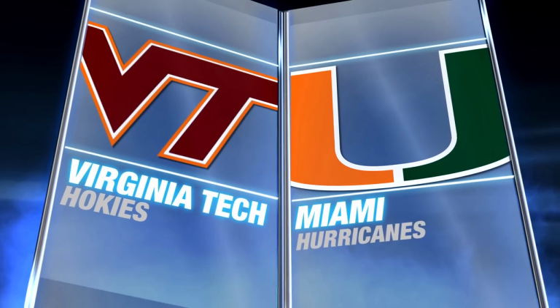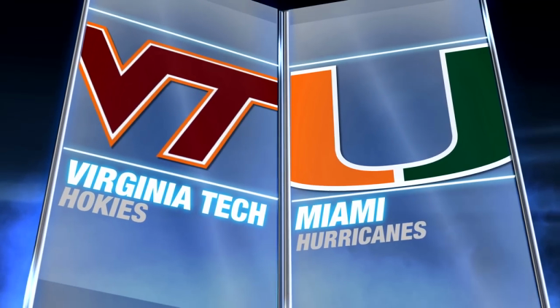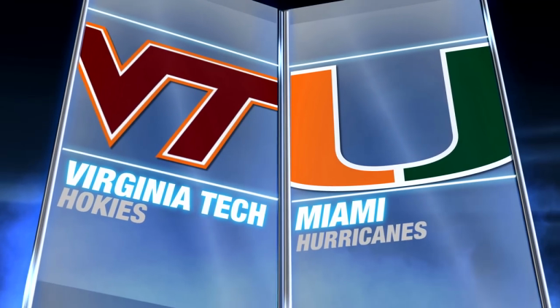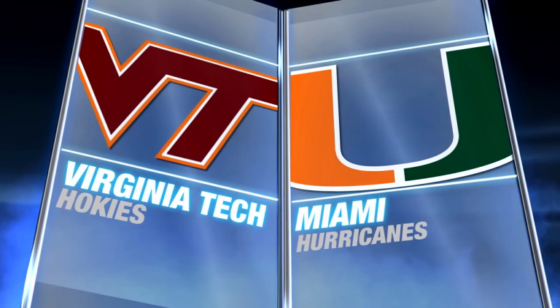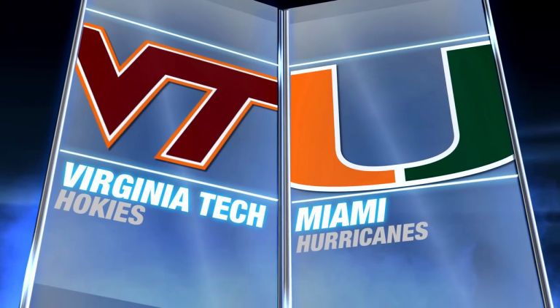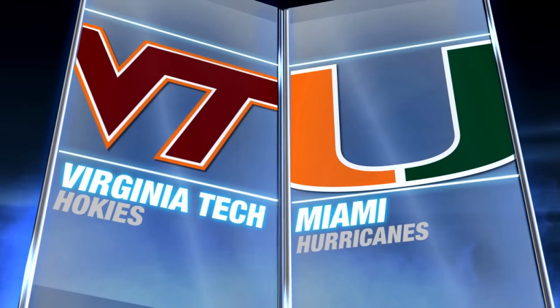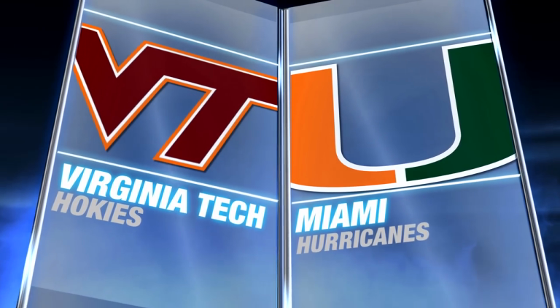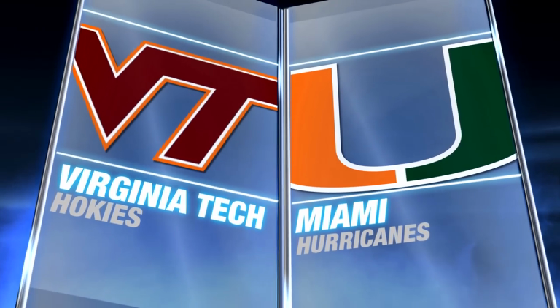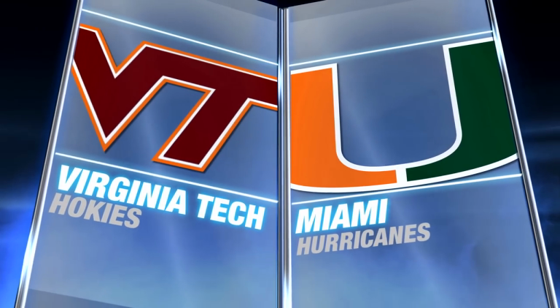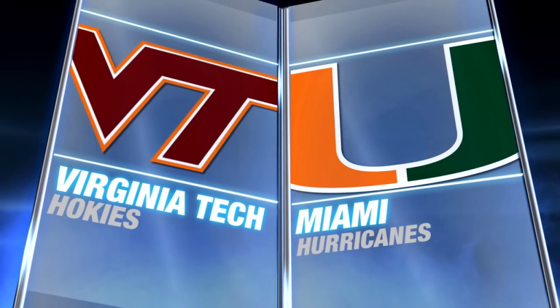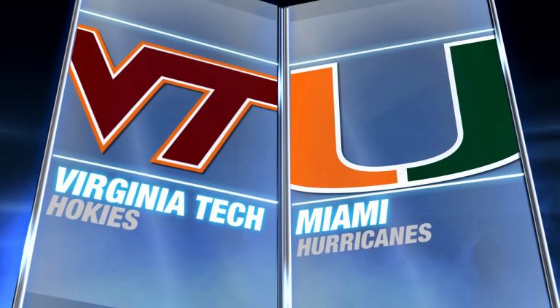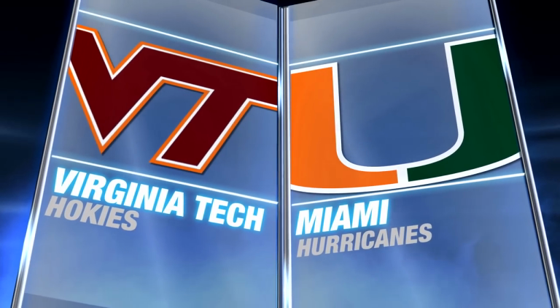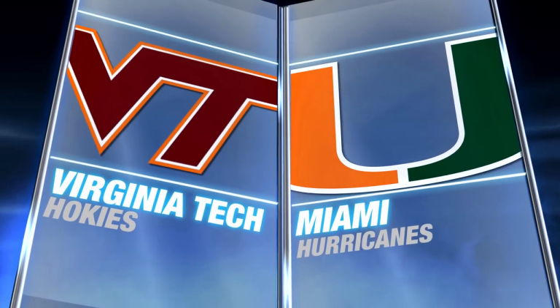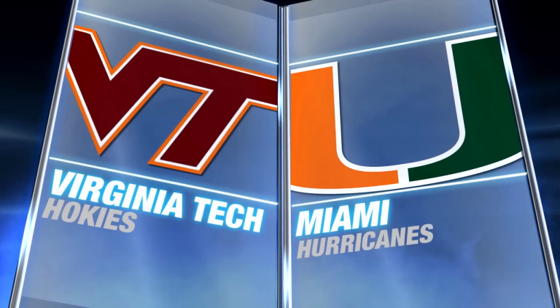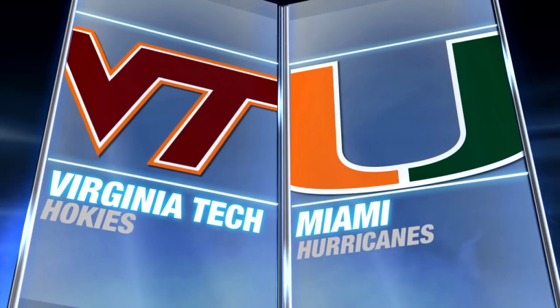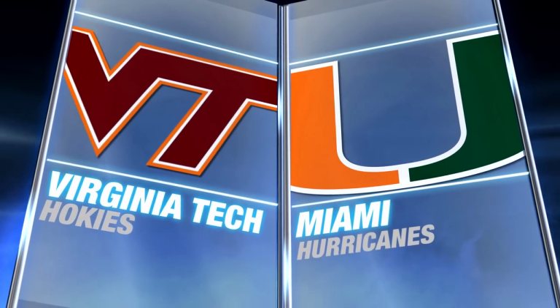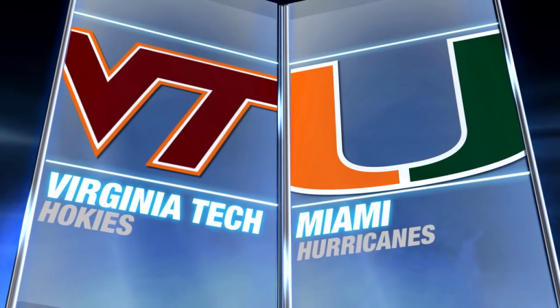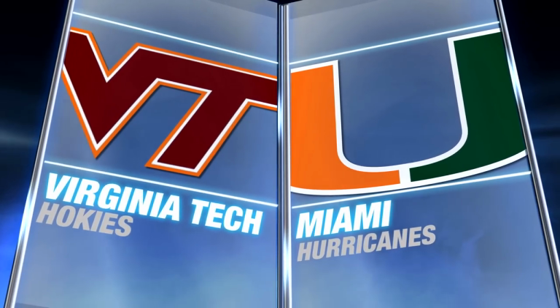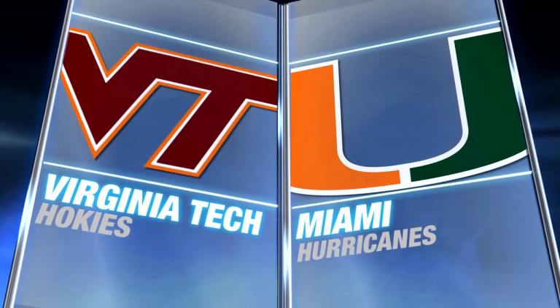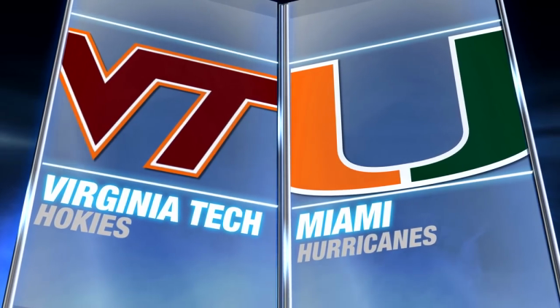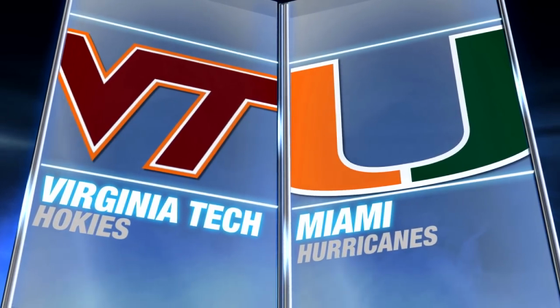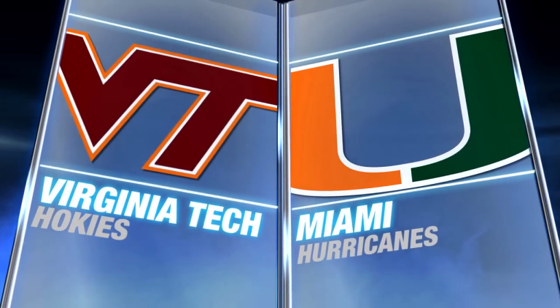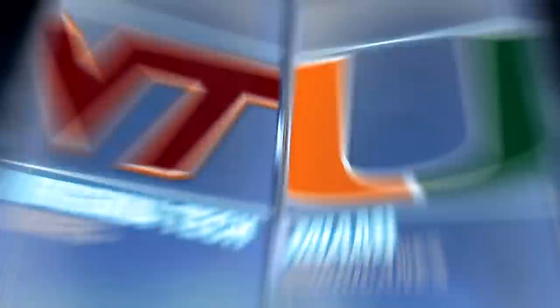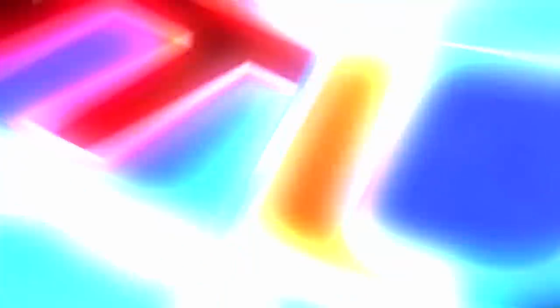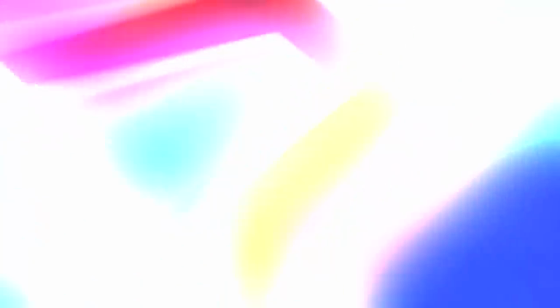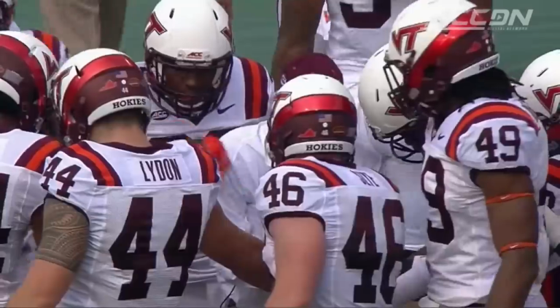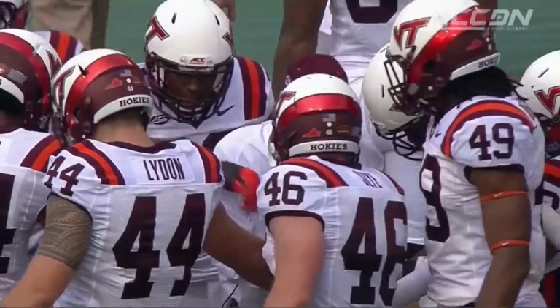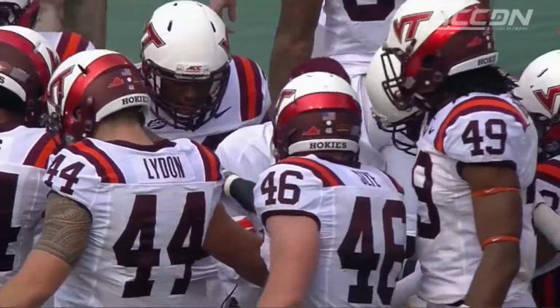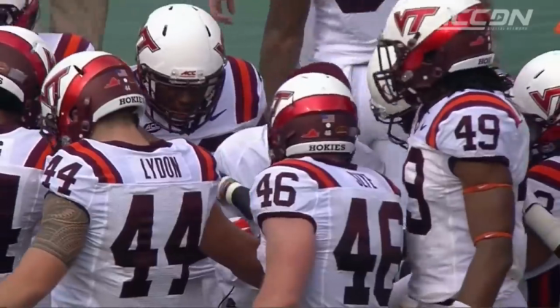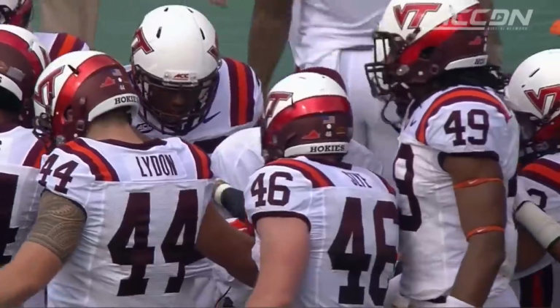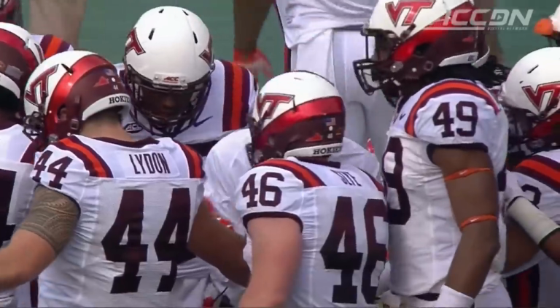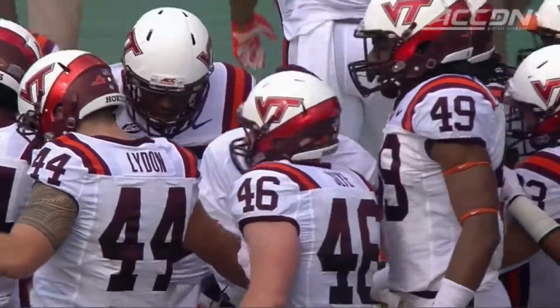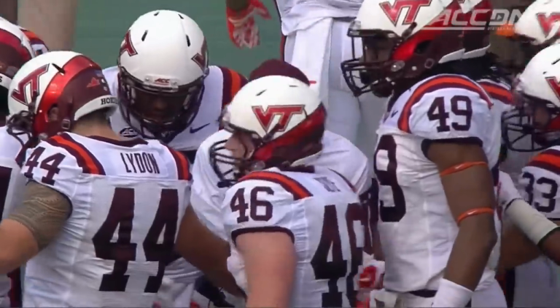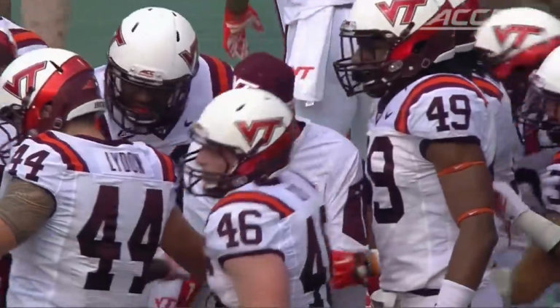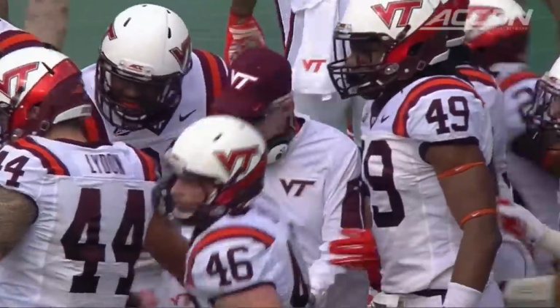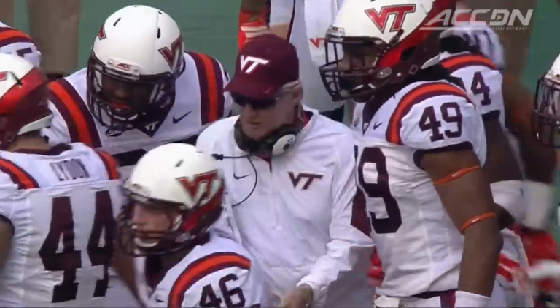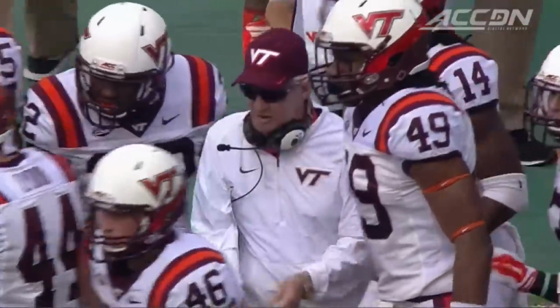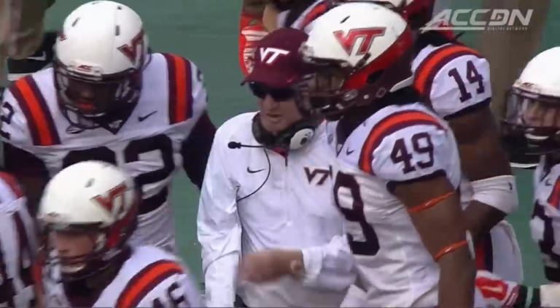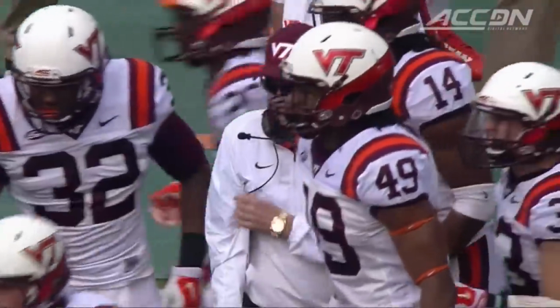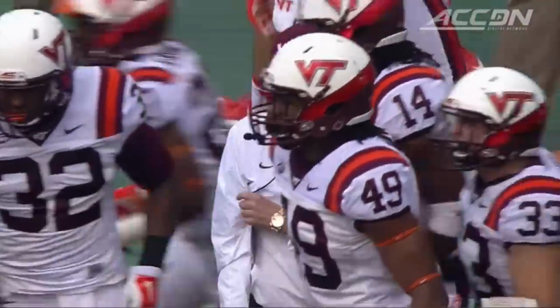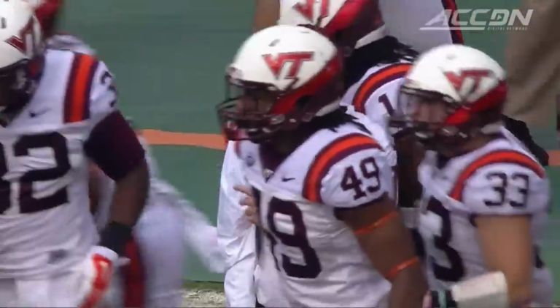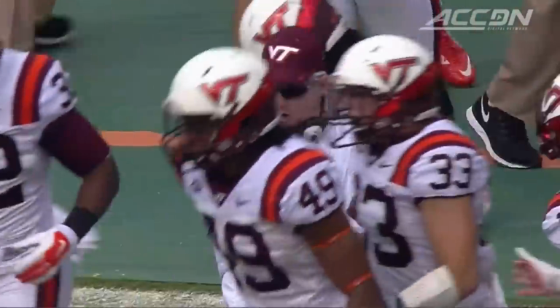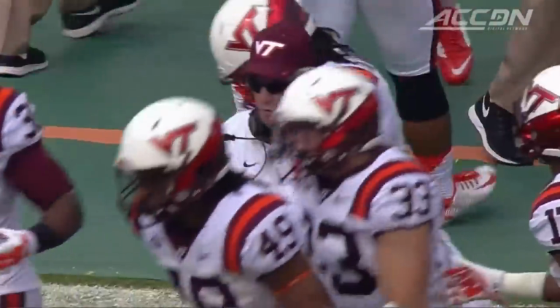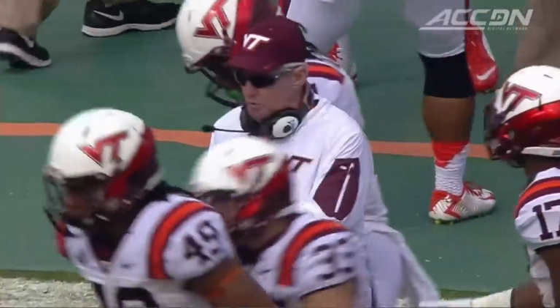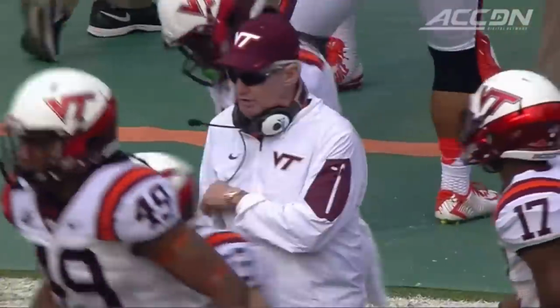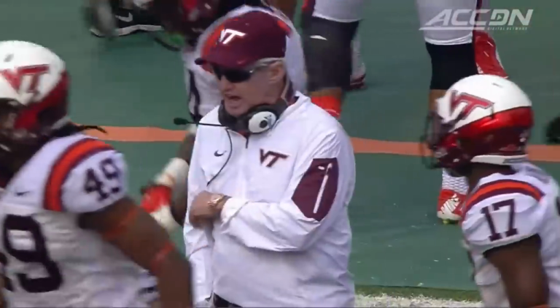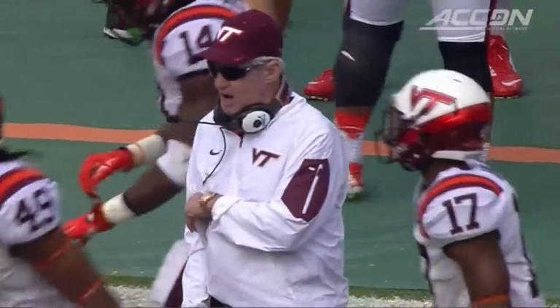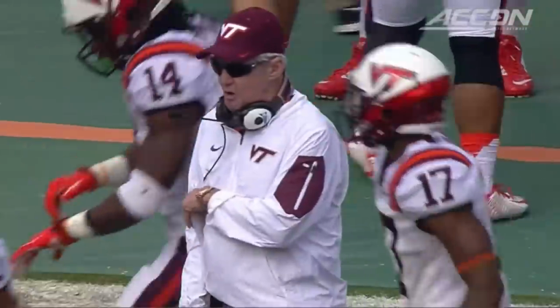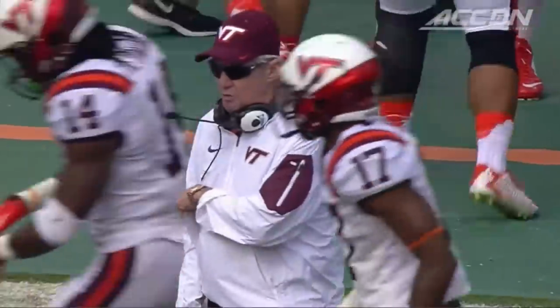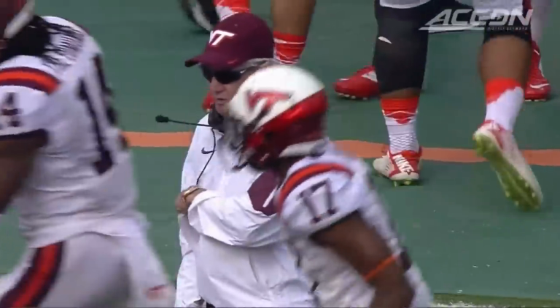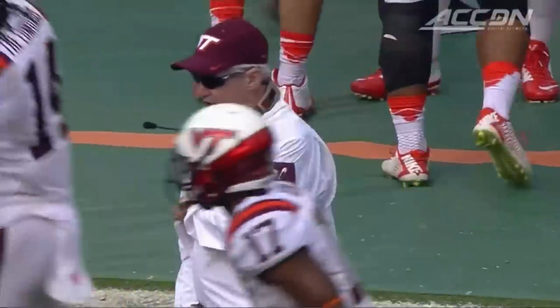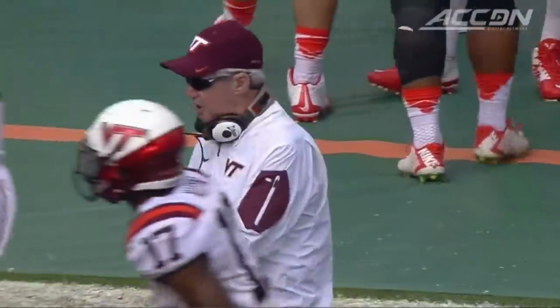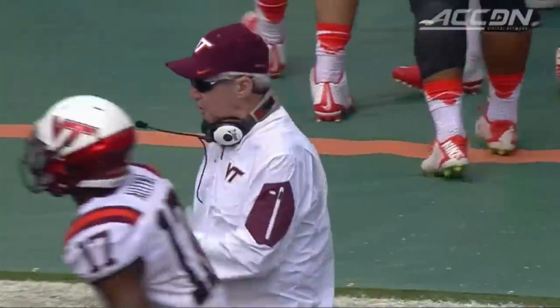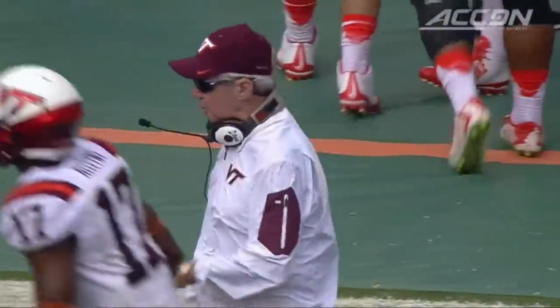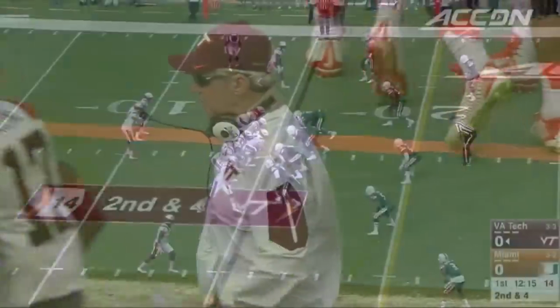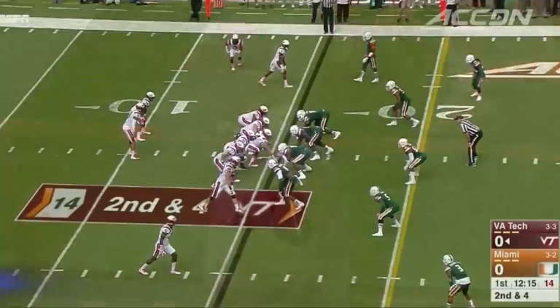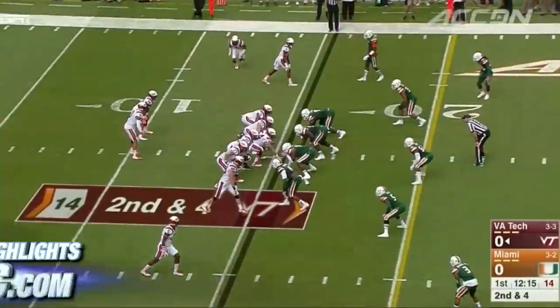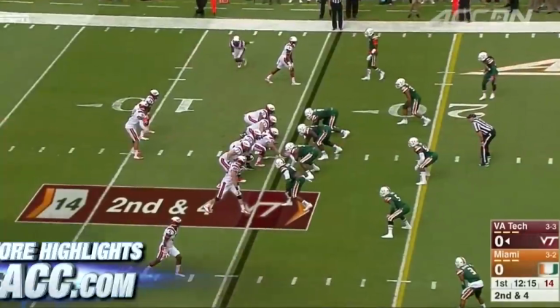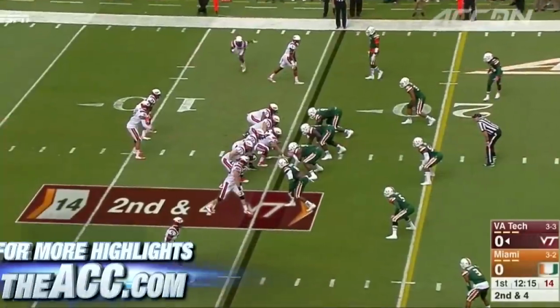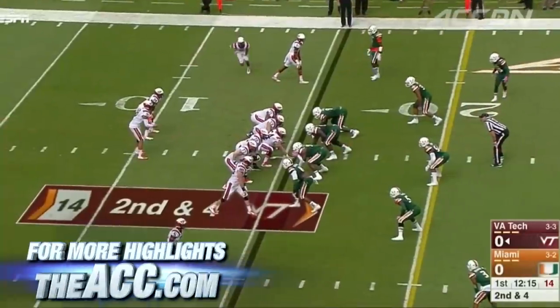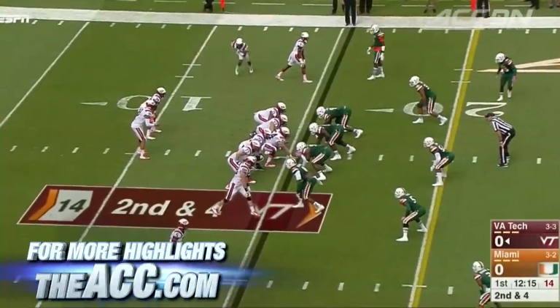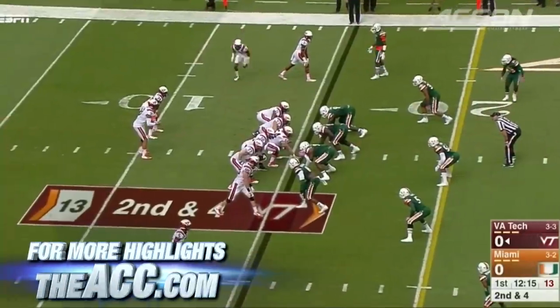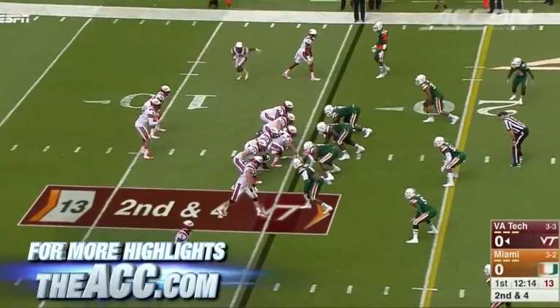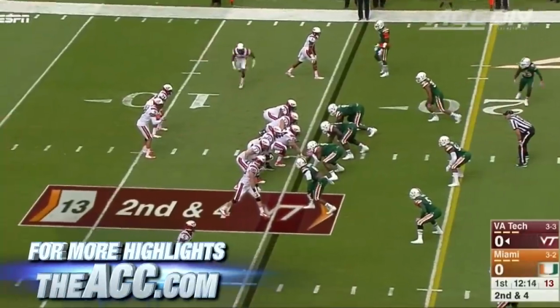Virginia Tech visiting Miami. The Hokies coming off a win against NC State, while the Canes lost to Florida State last week.